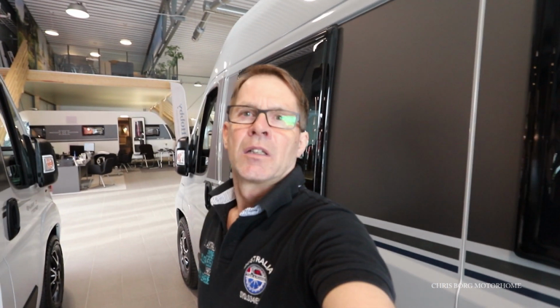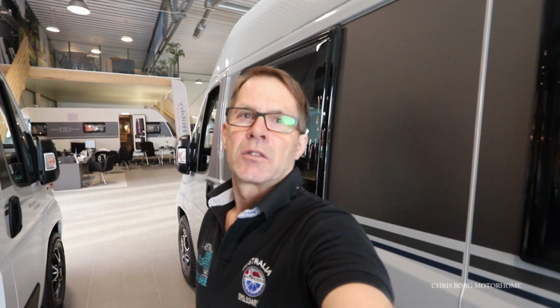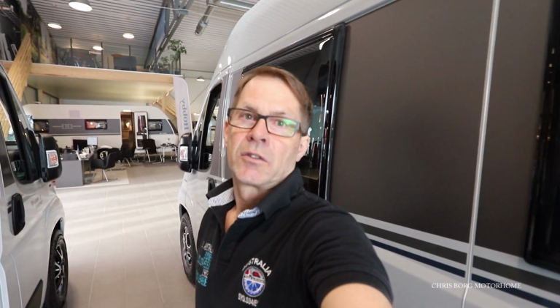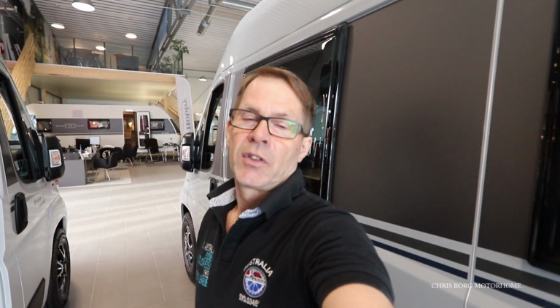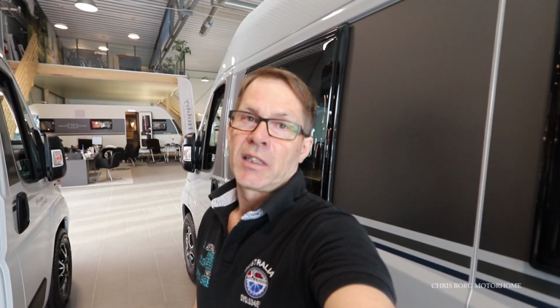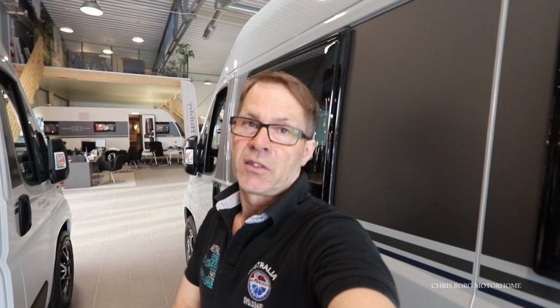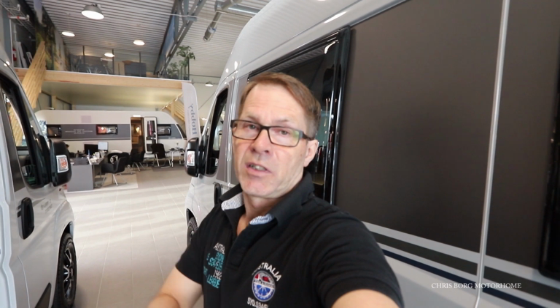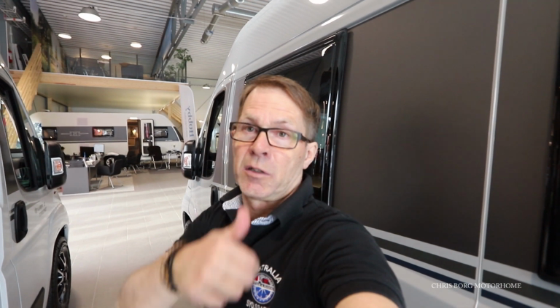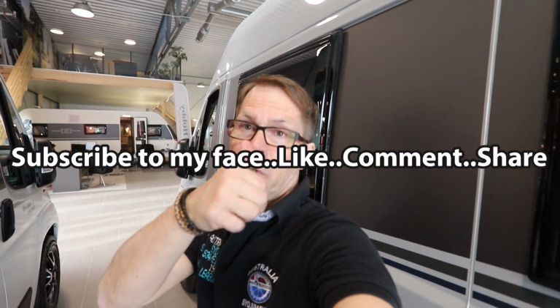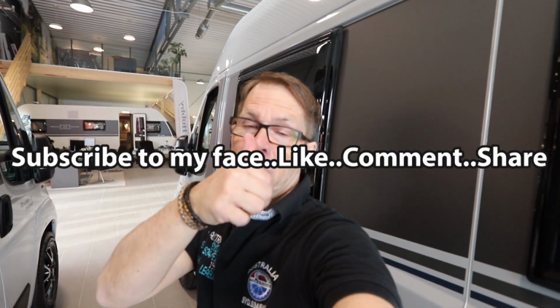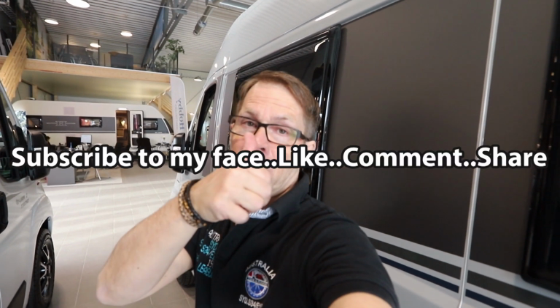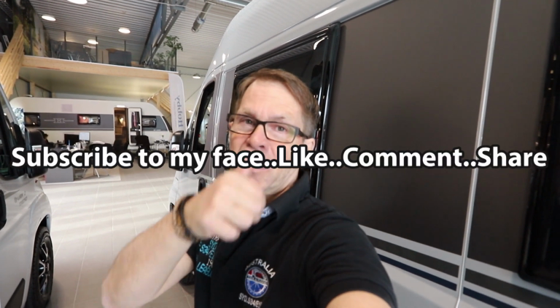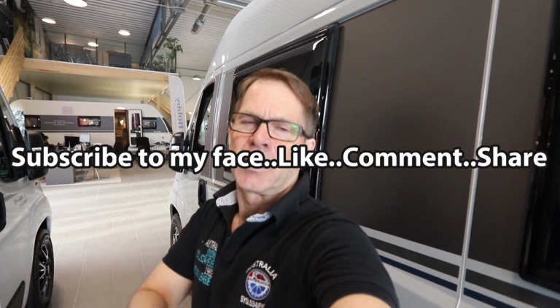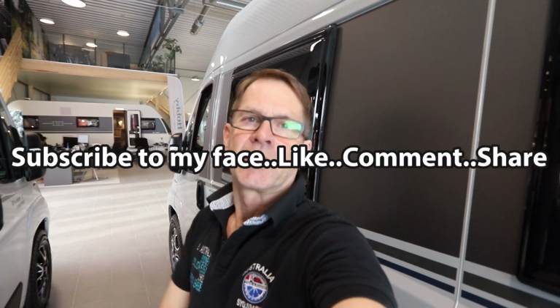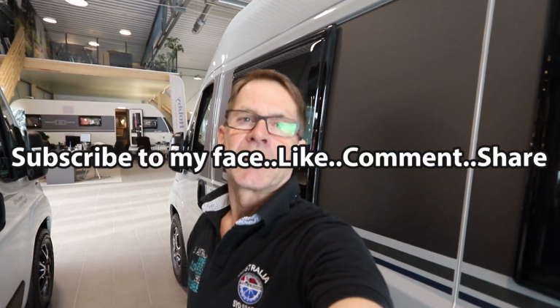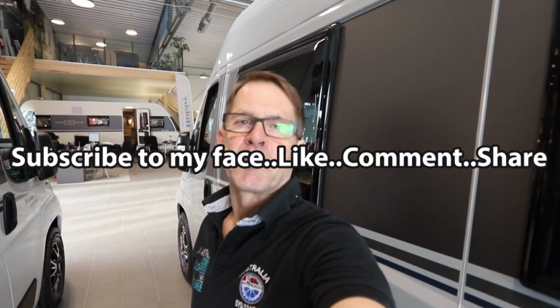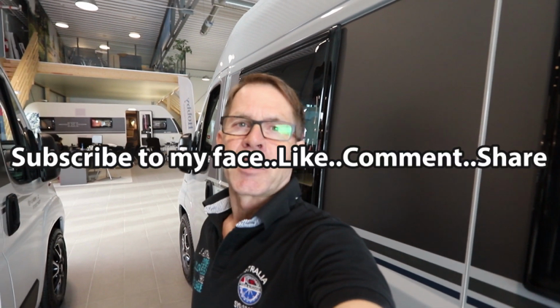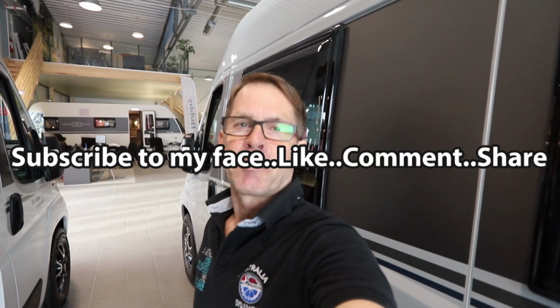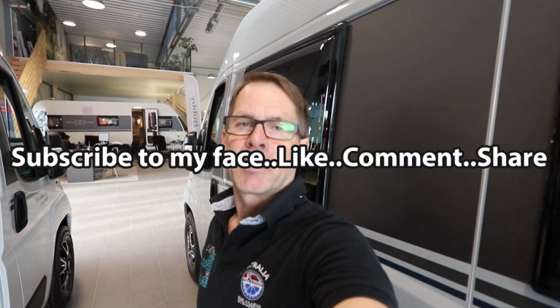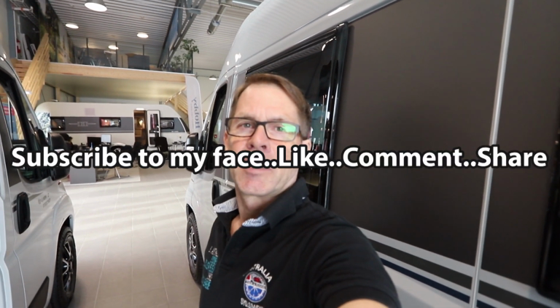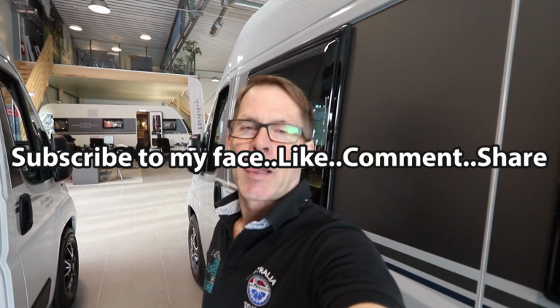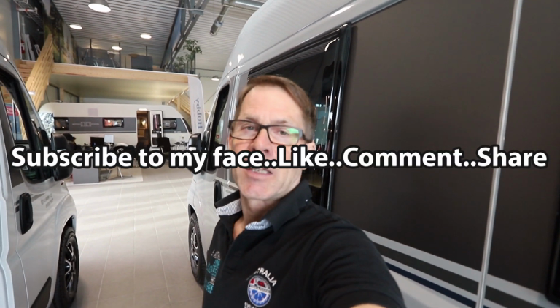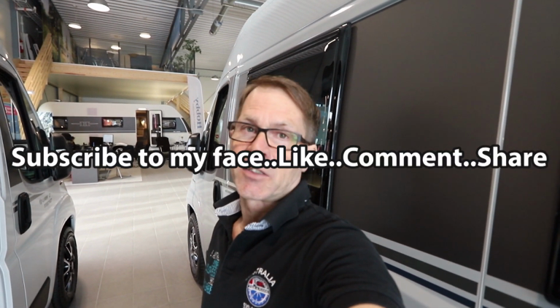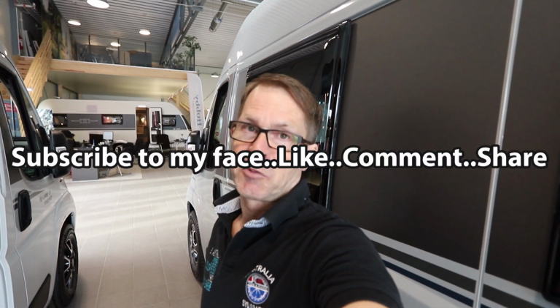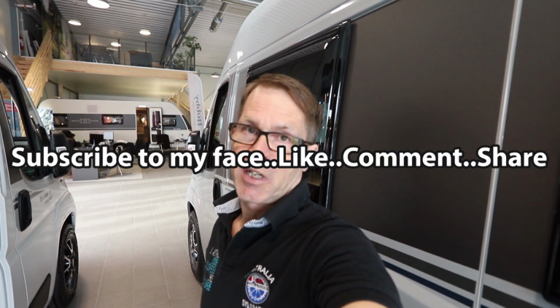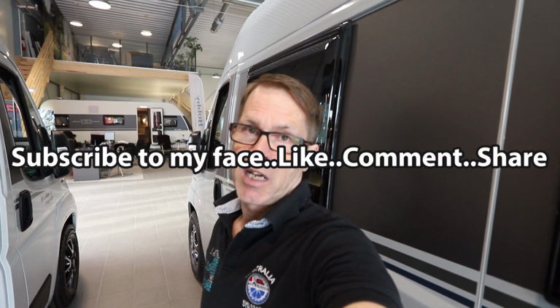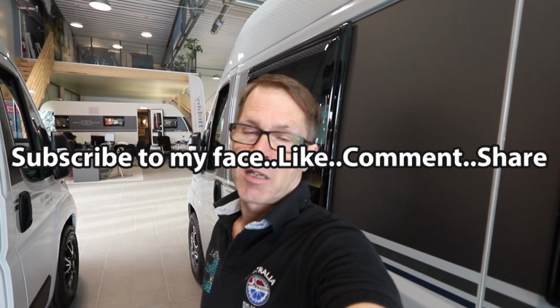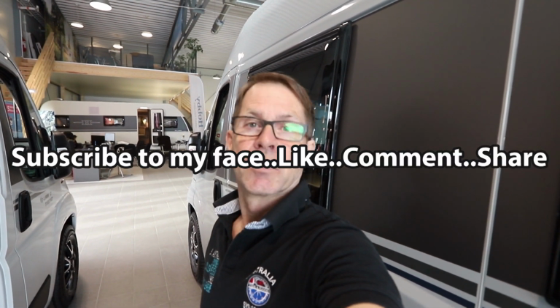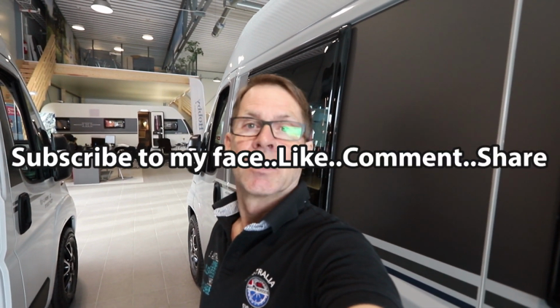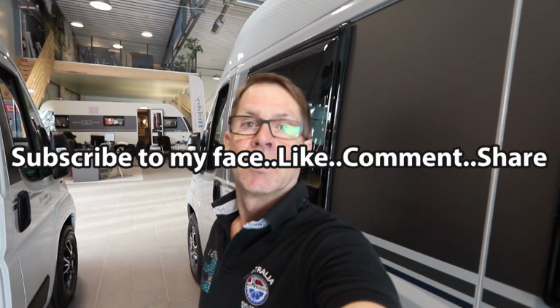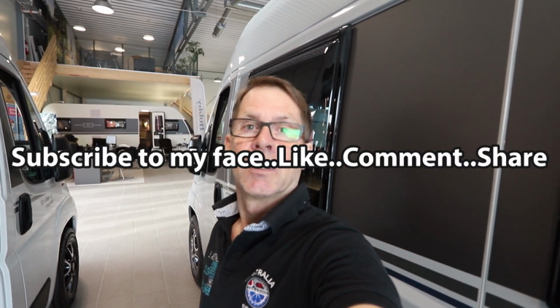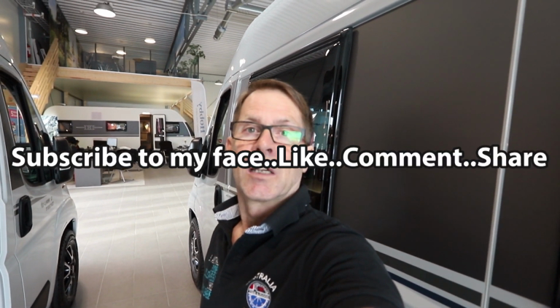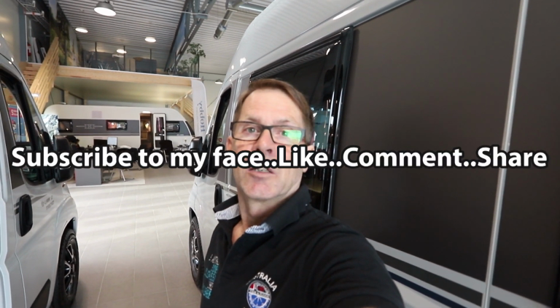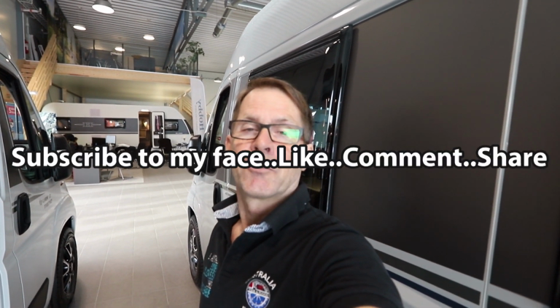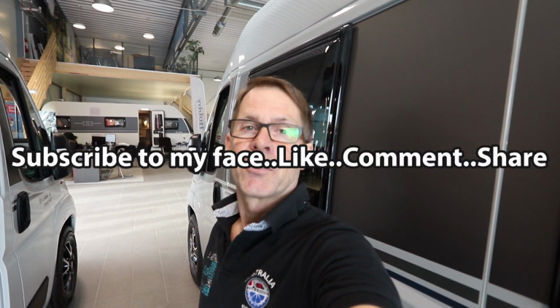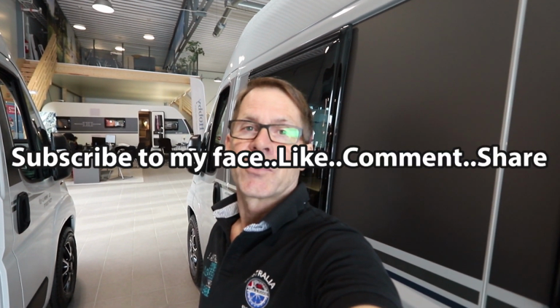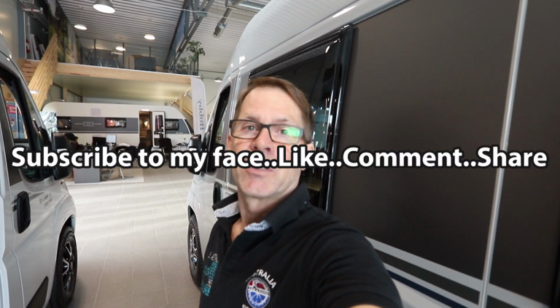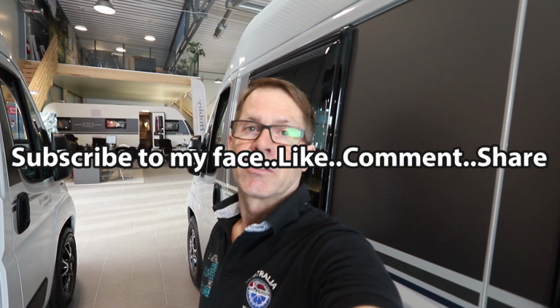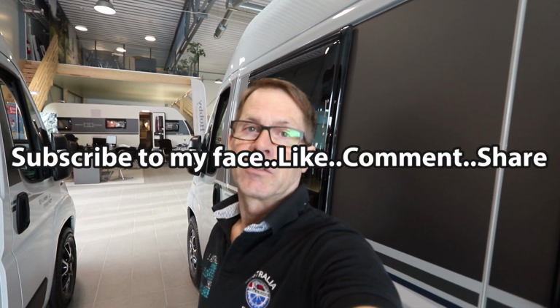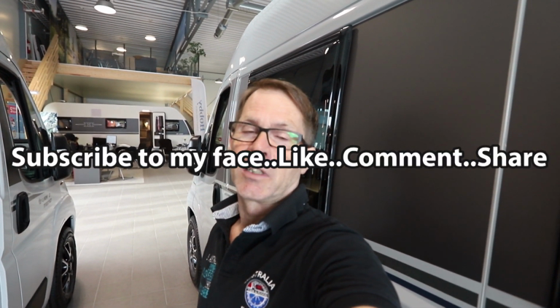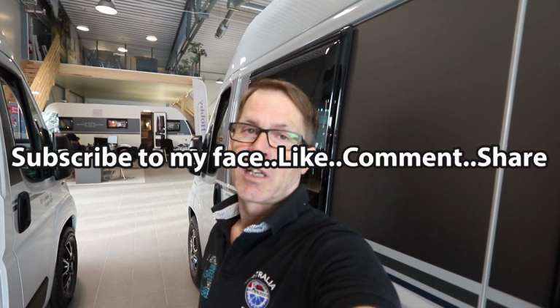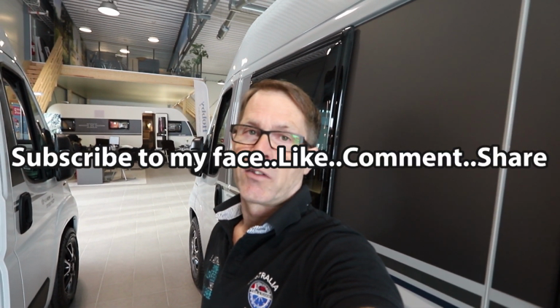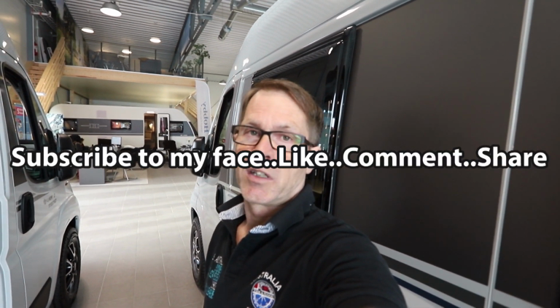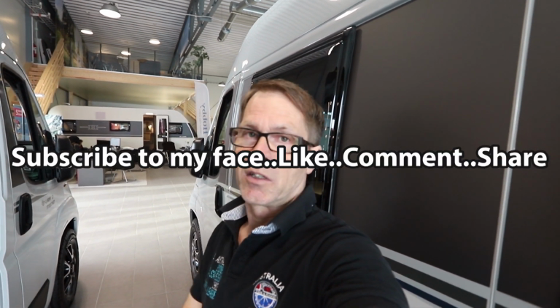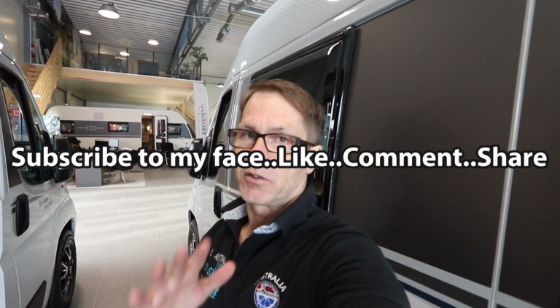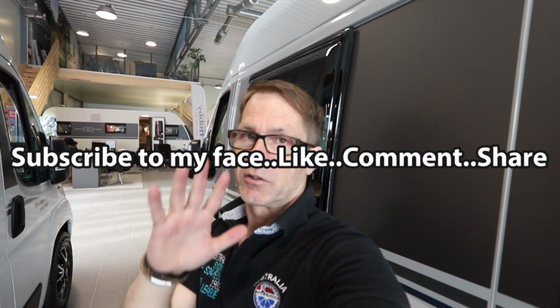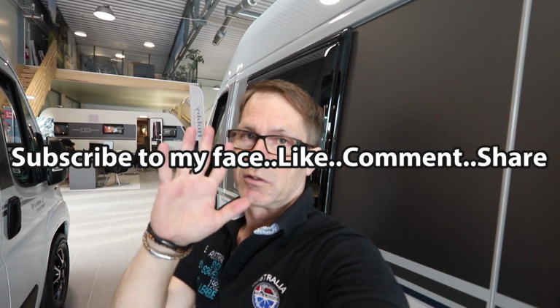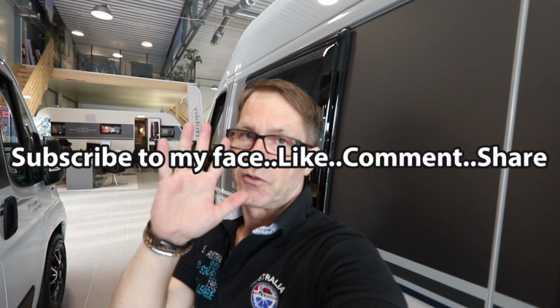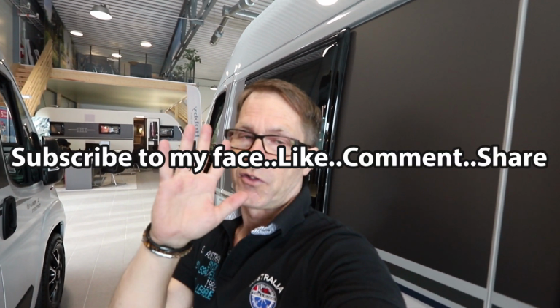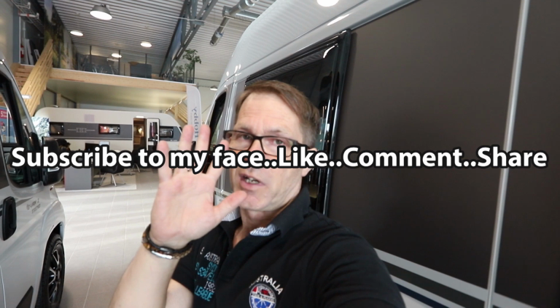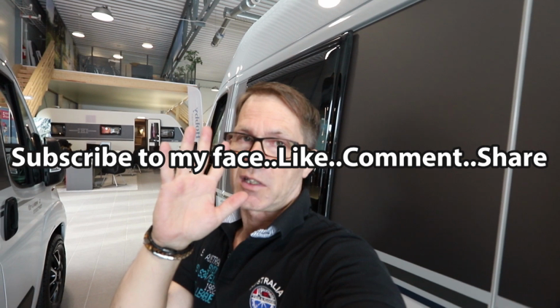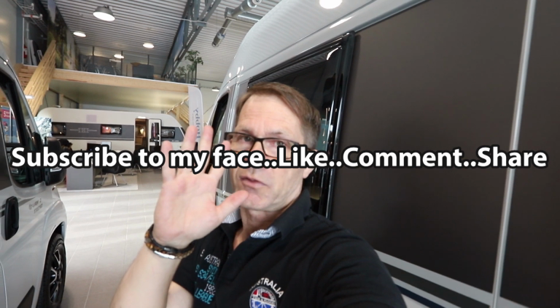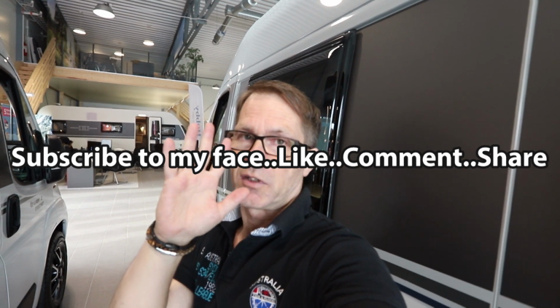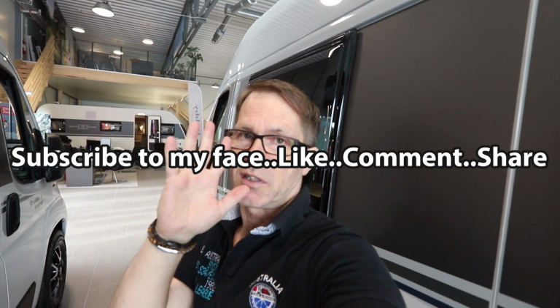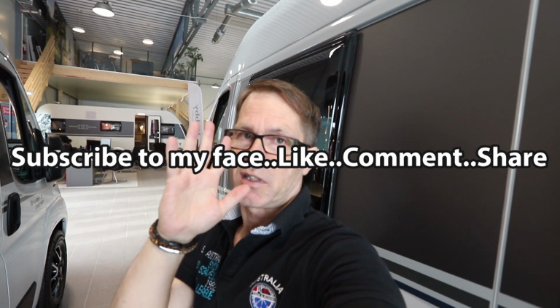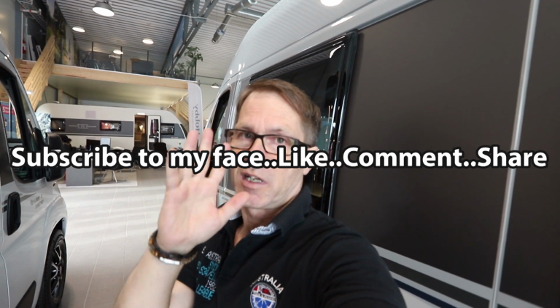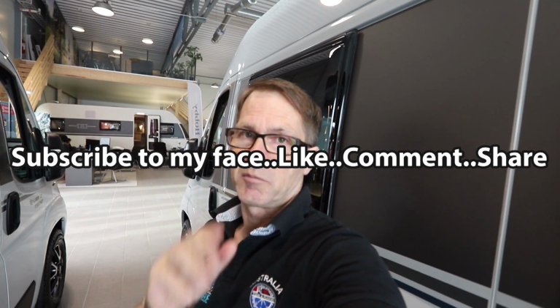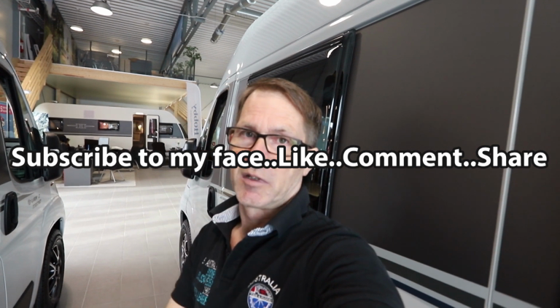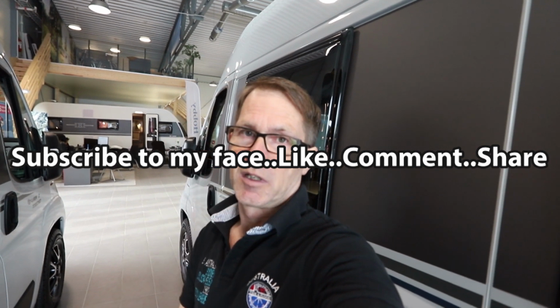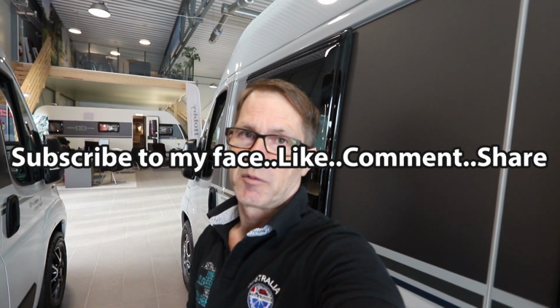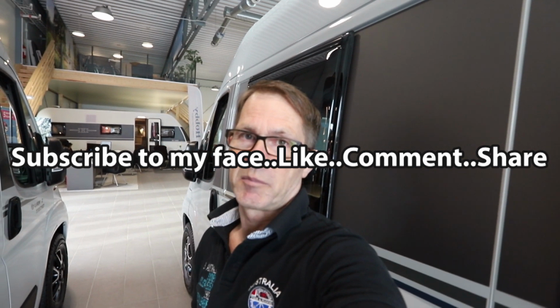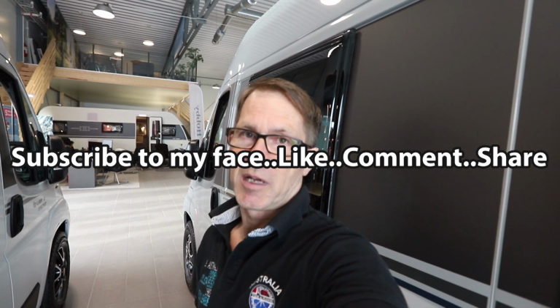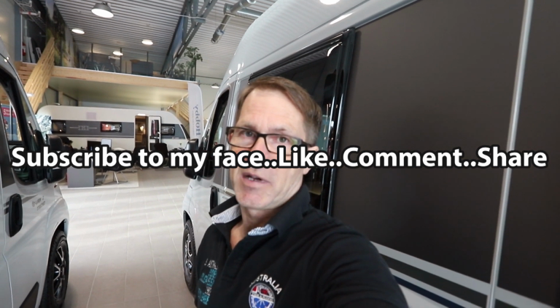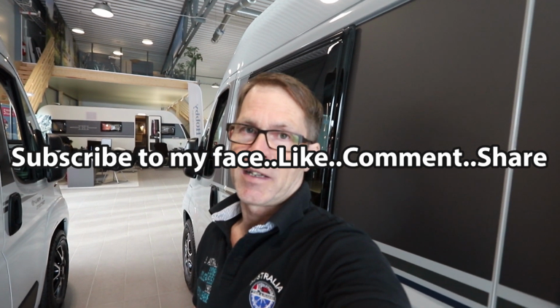If you liked this video, please give it a thumbs up and subscribe. Hopefully see you in another video — thanks, bye bye!